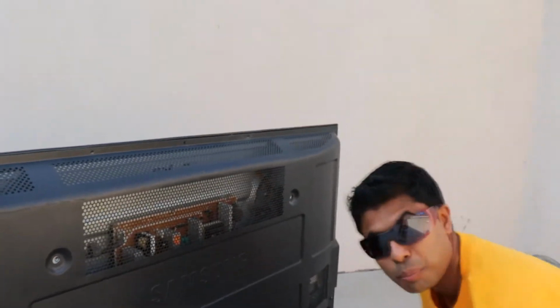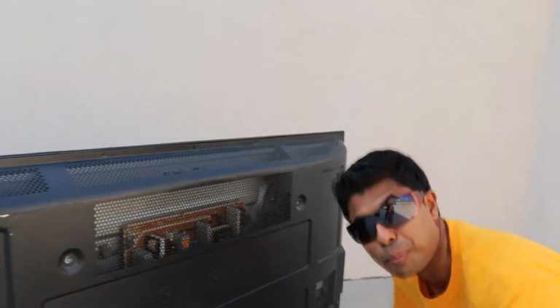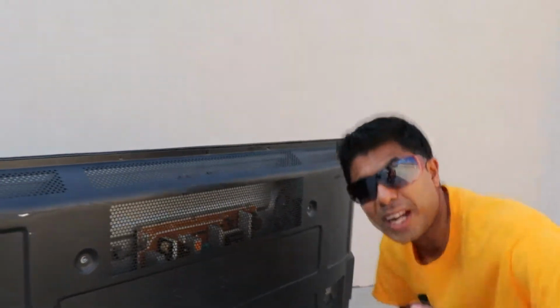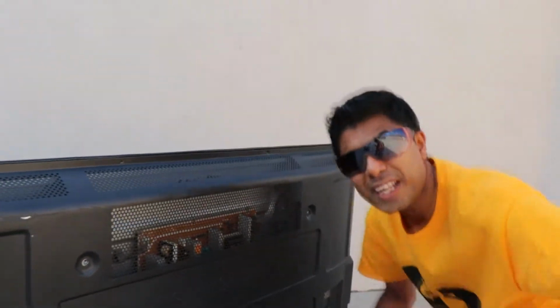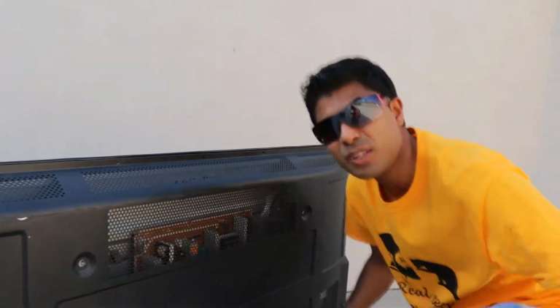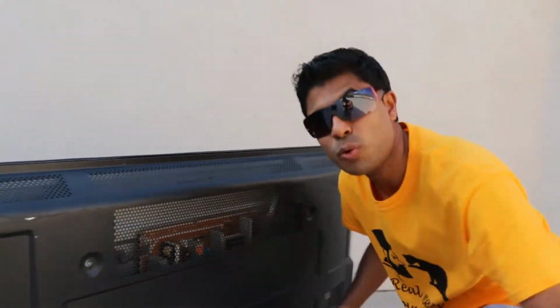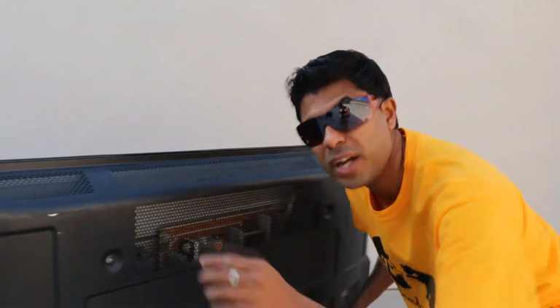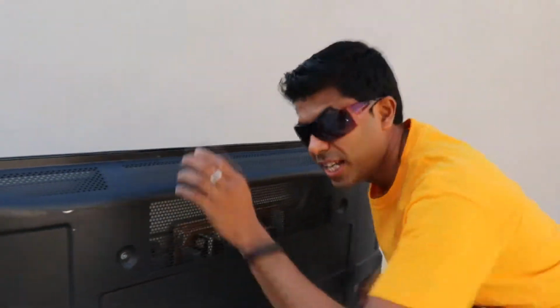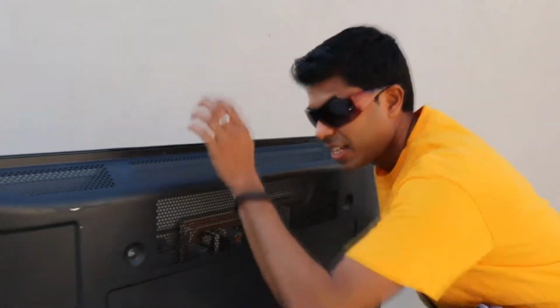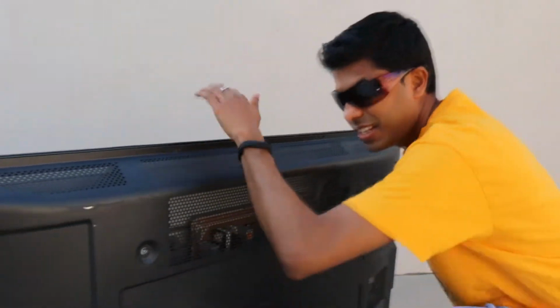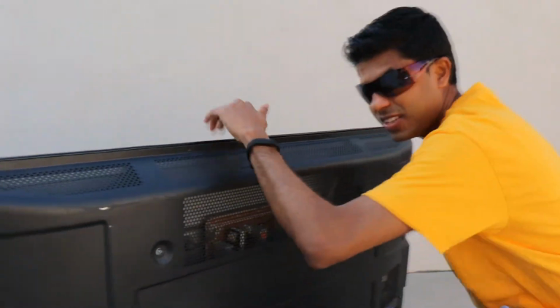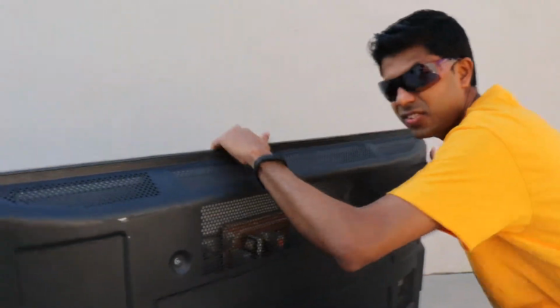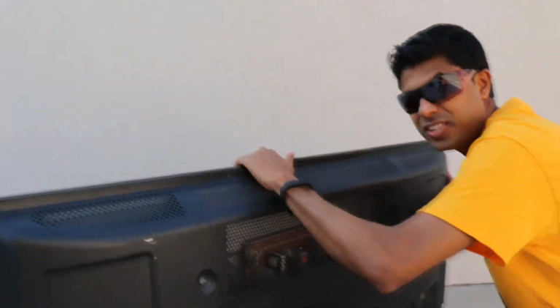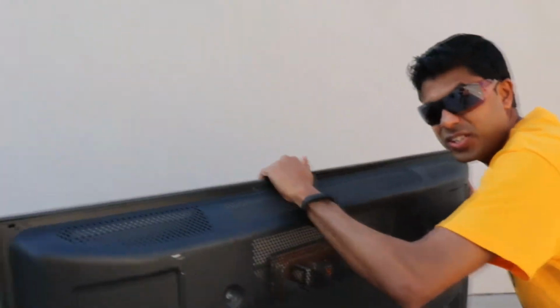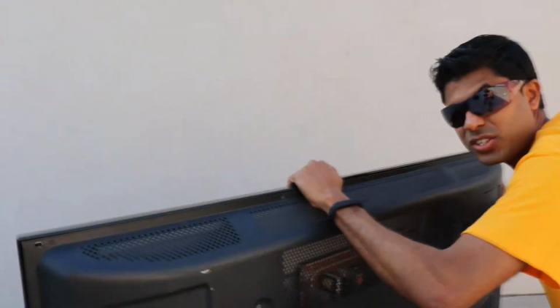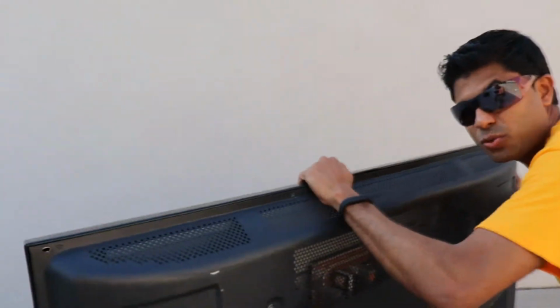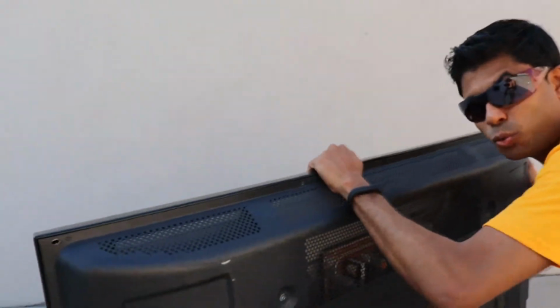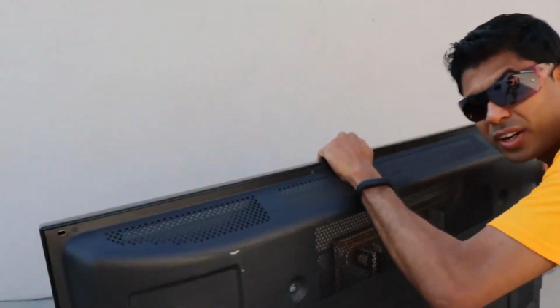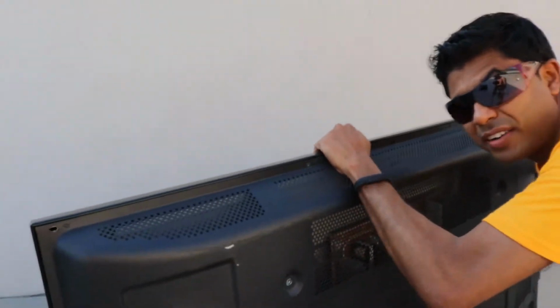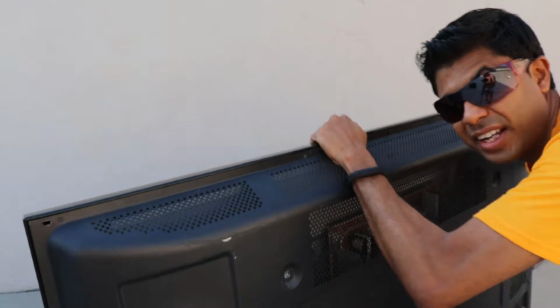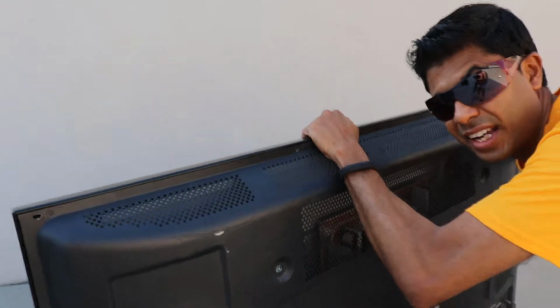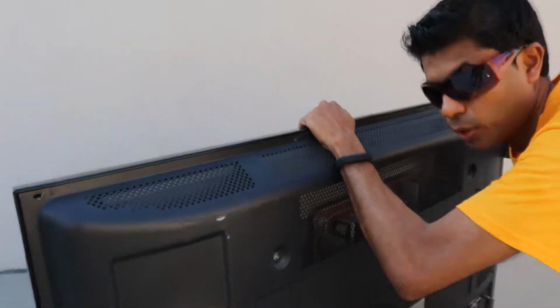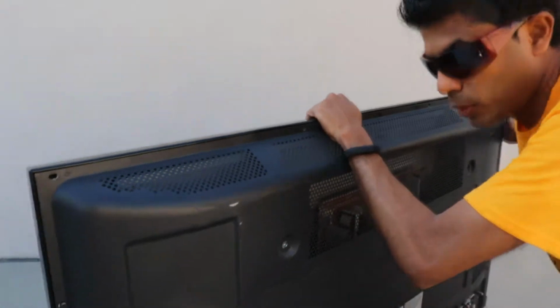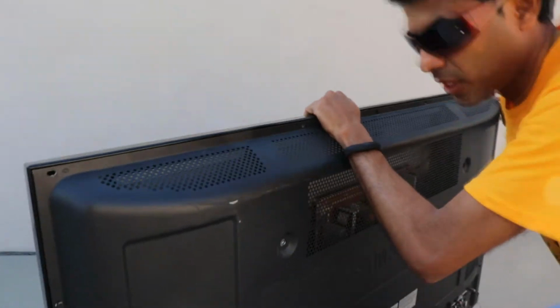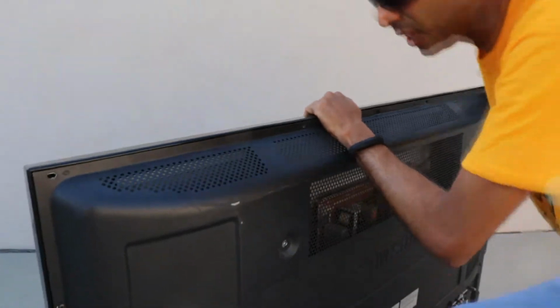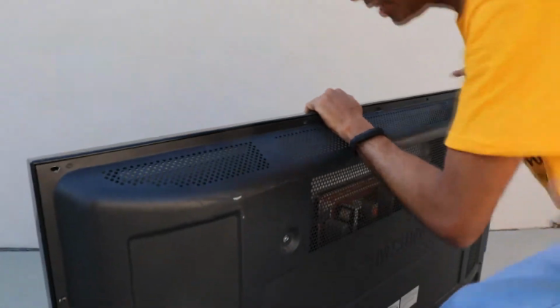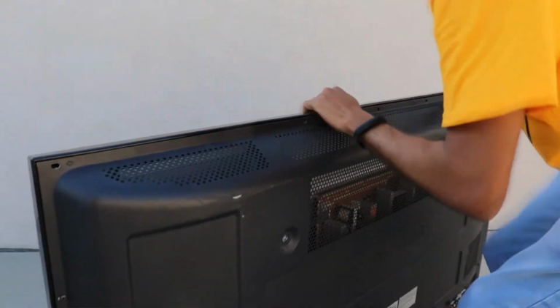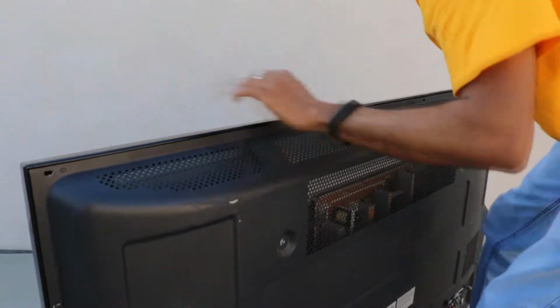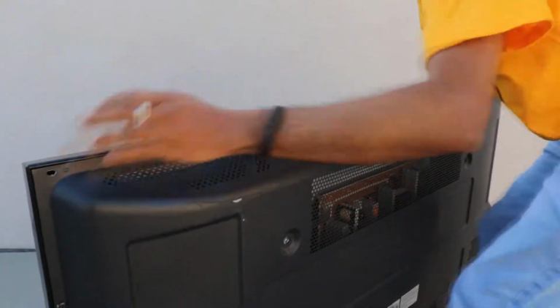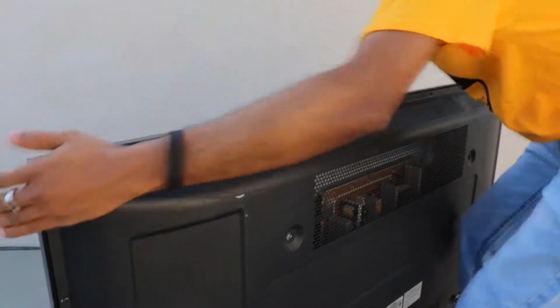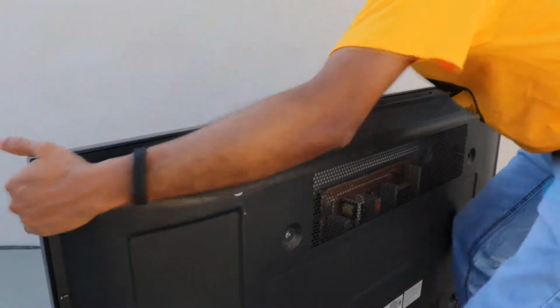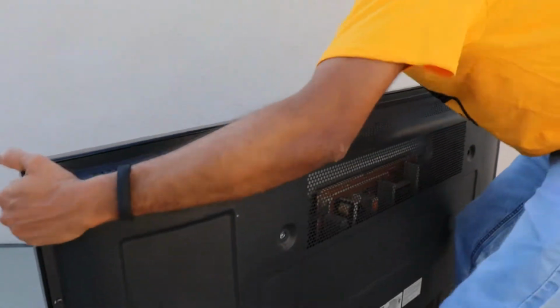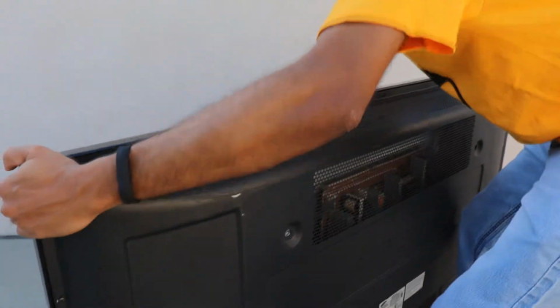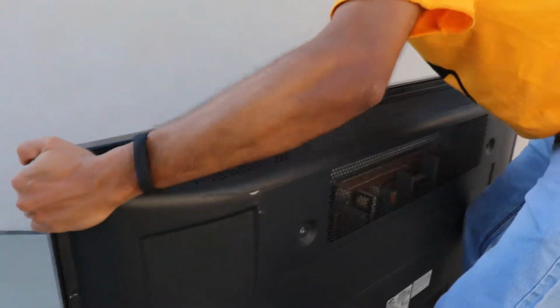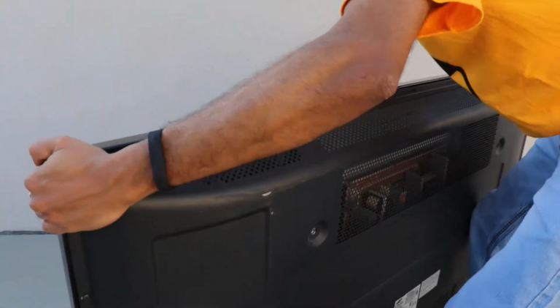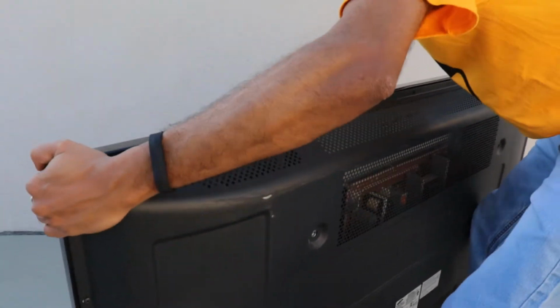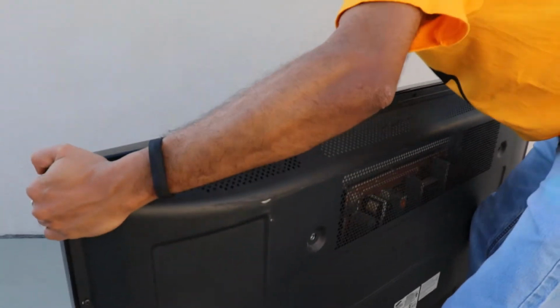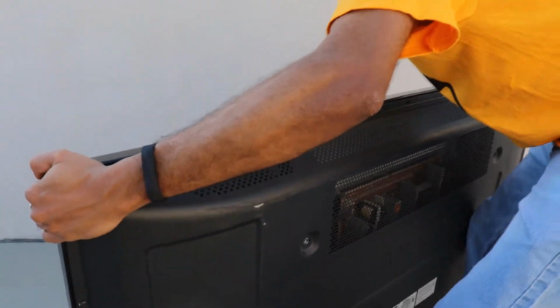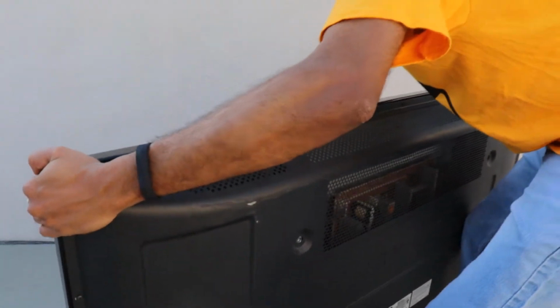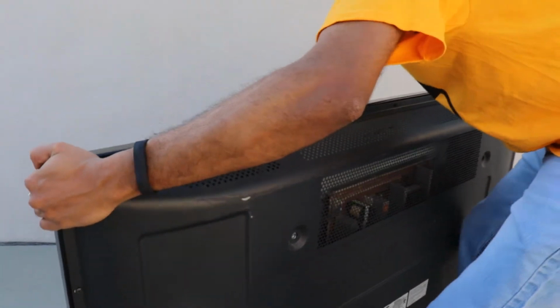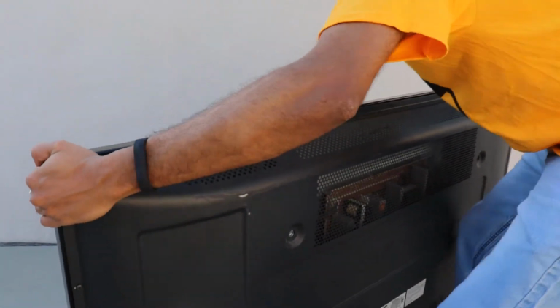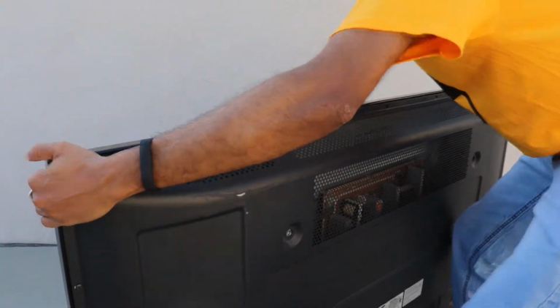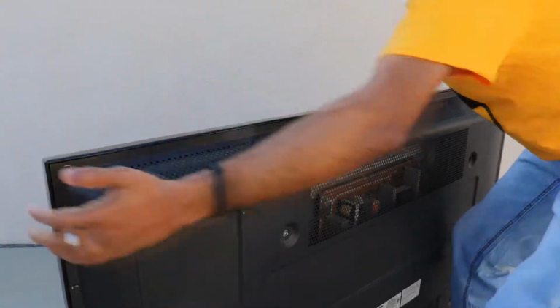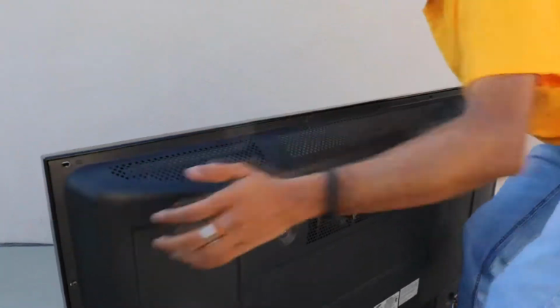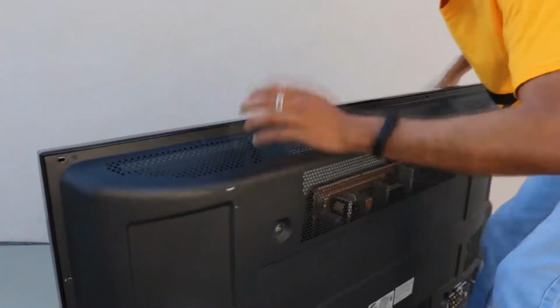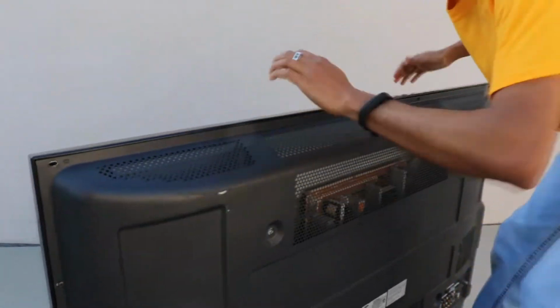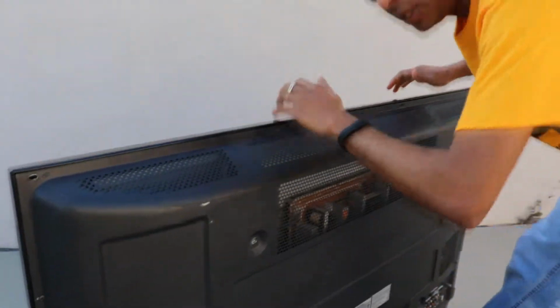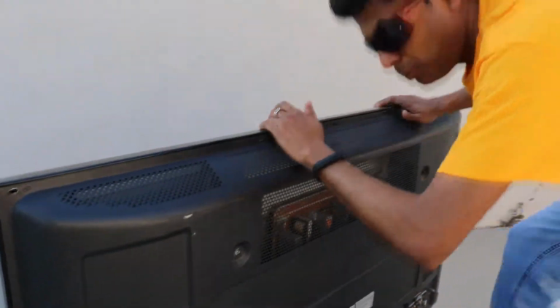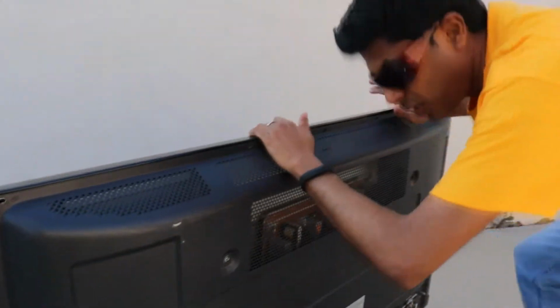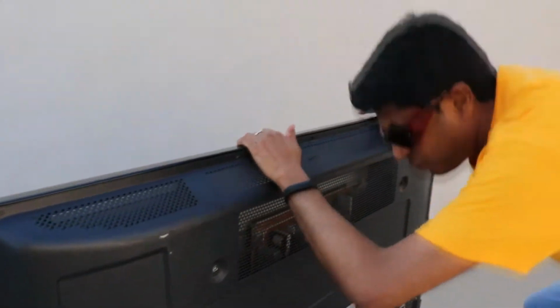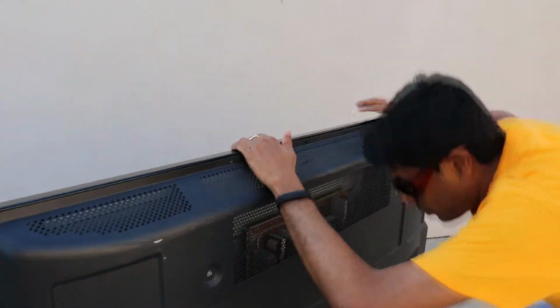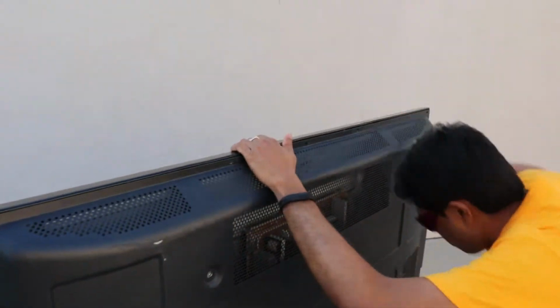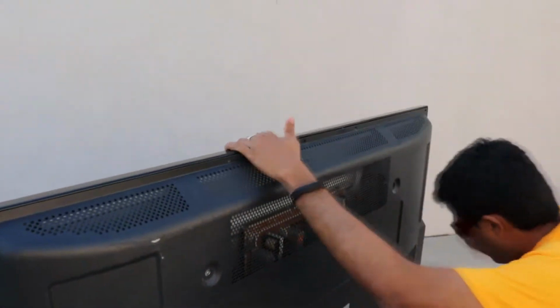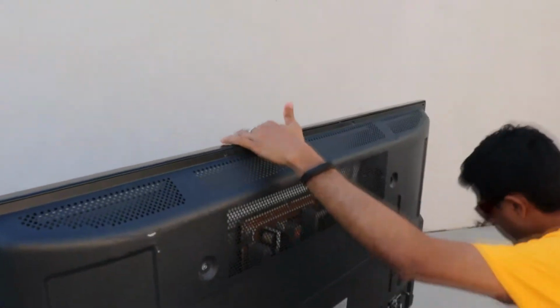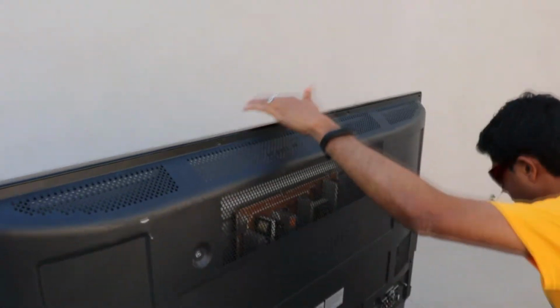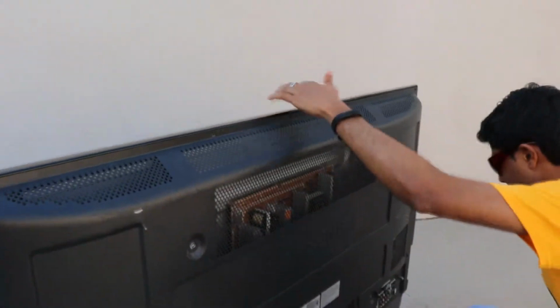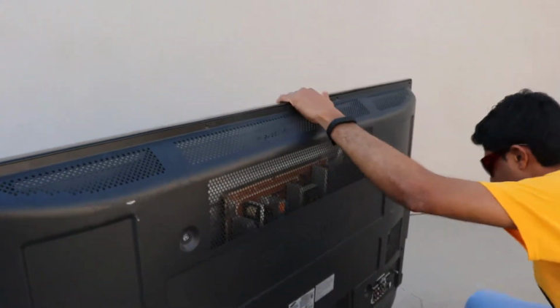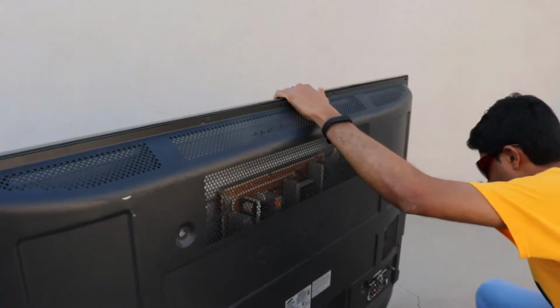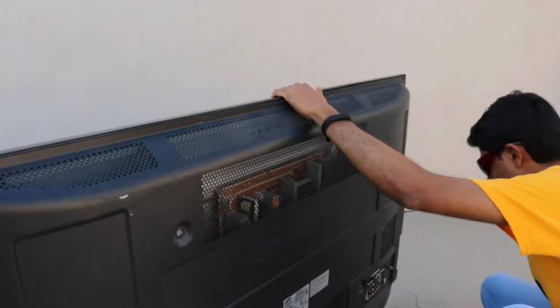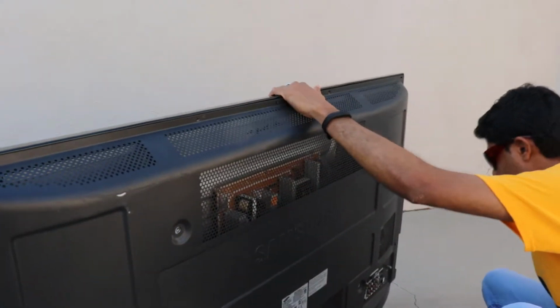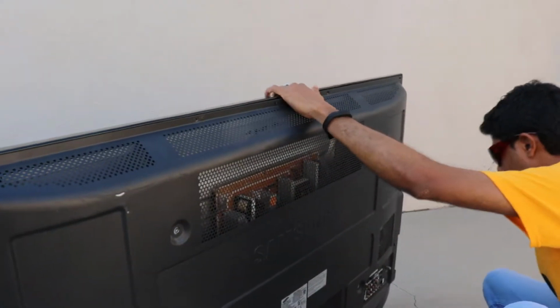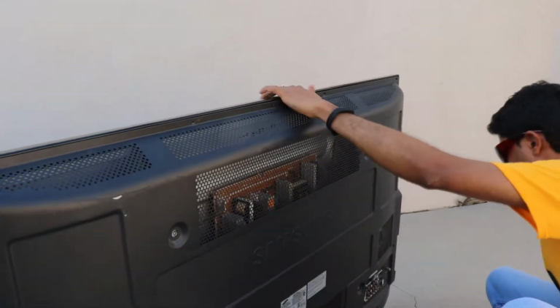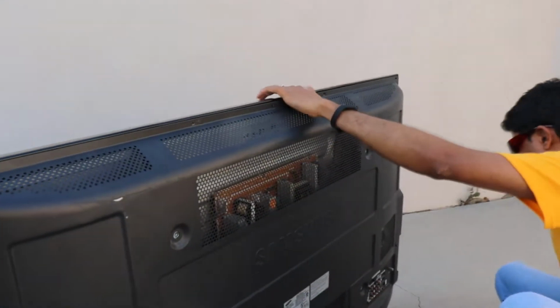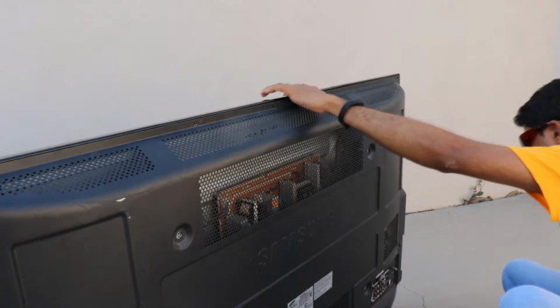By the way, this is very heavy. I don't know how many pounds, but it's damn heavy.